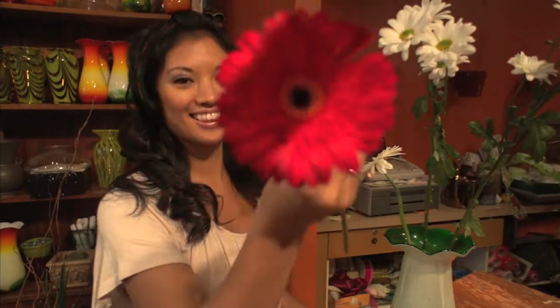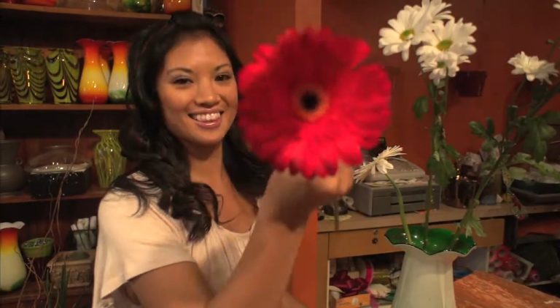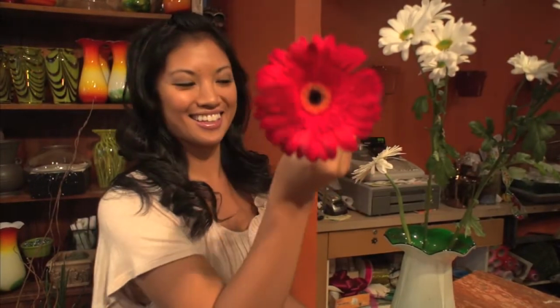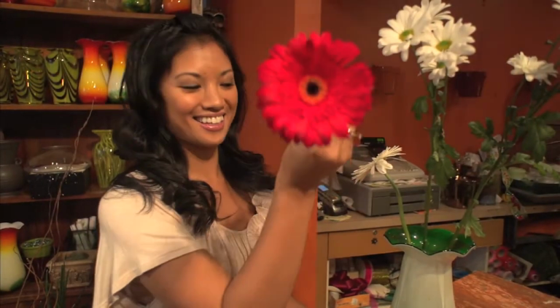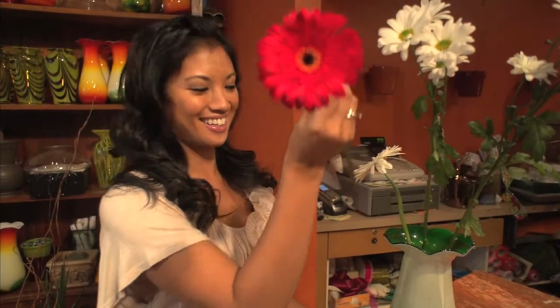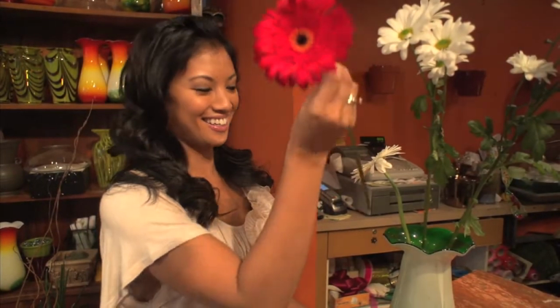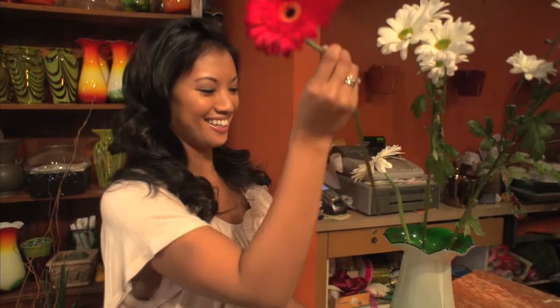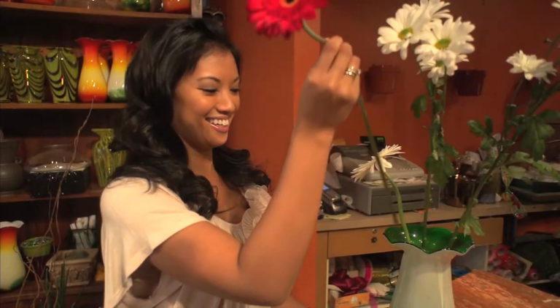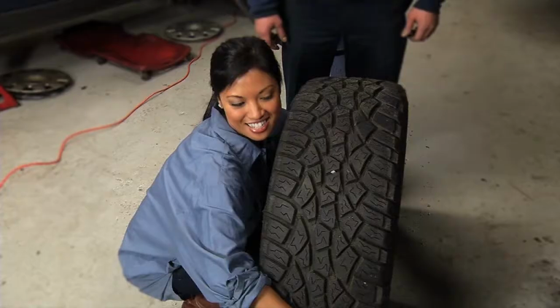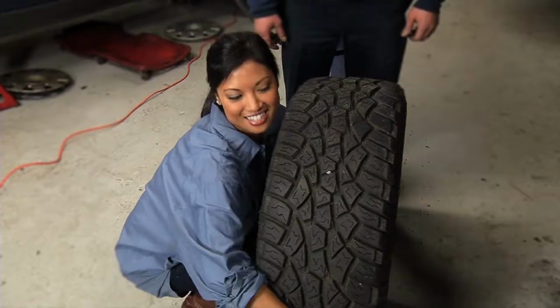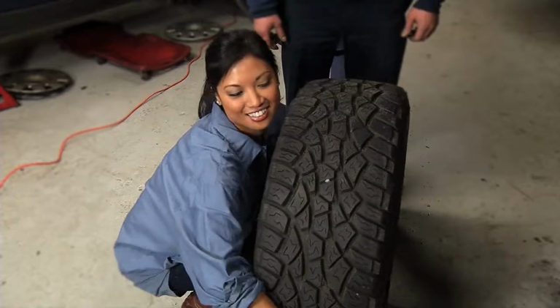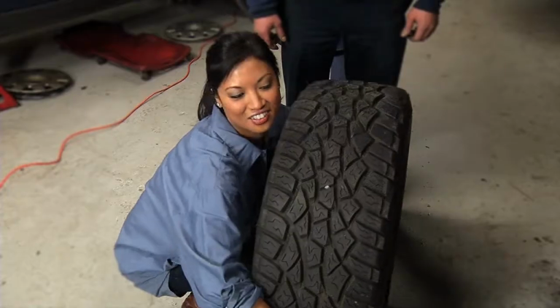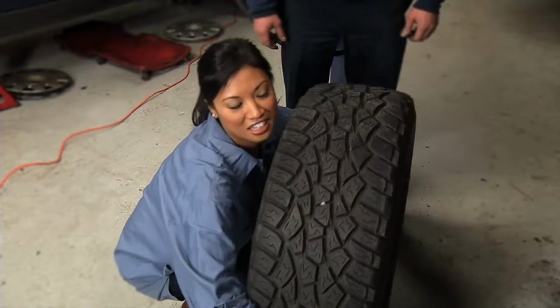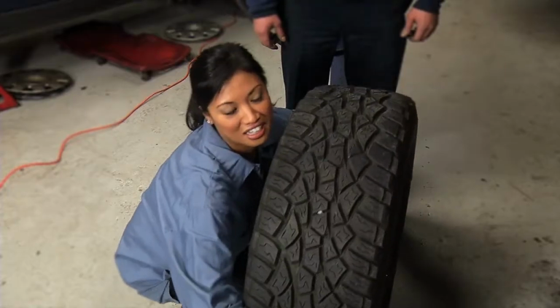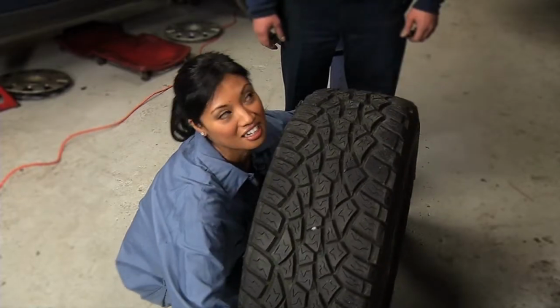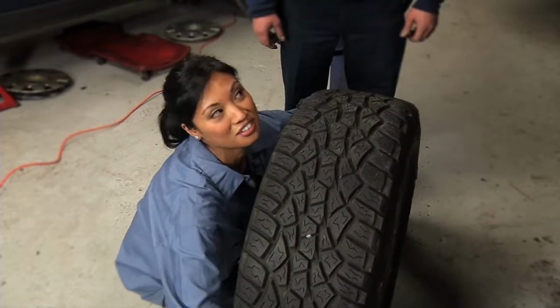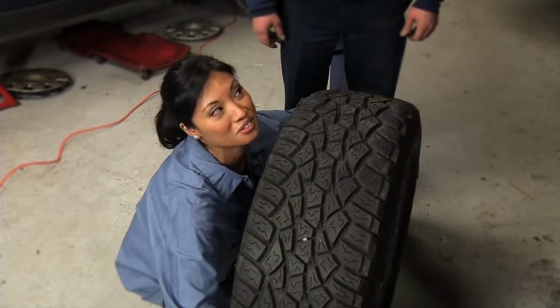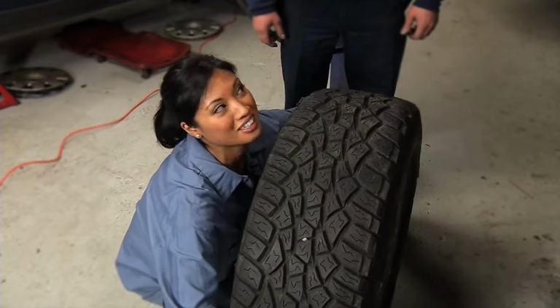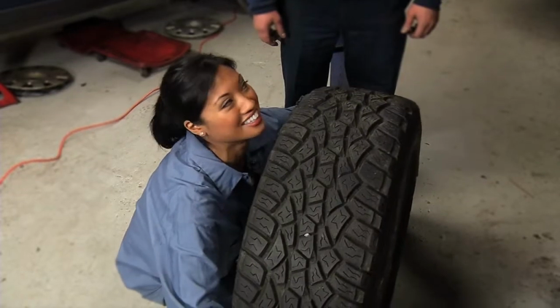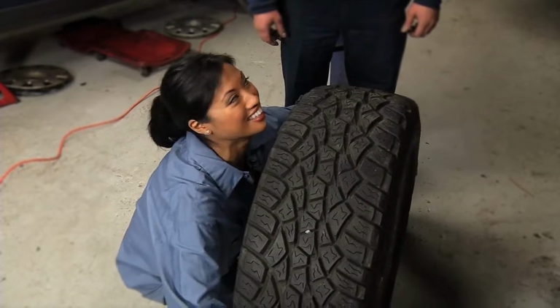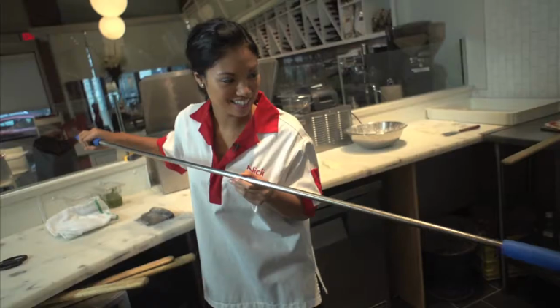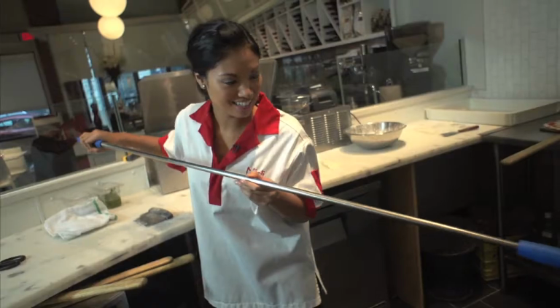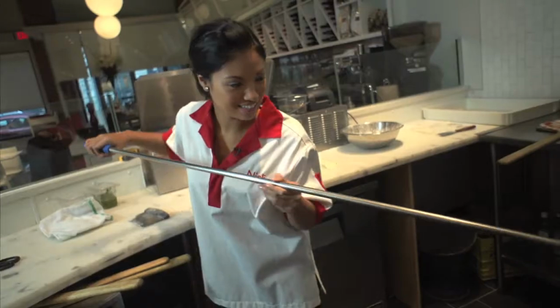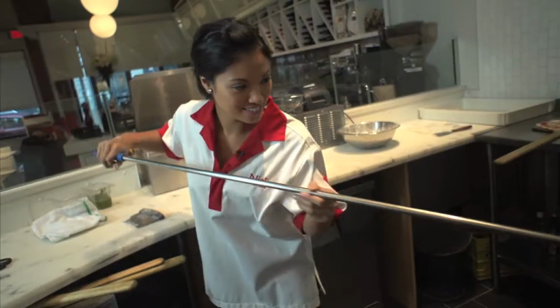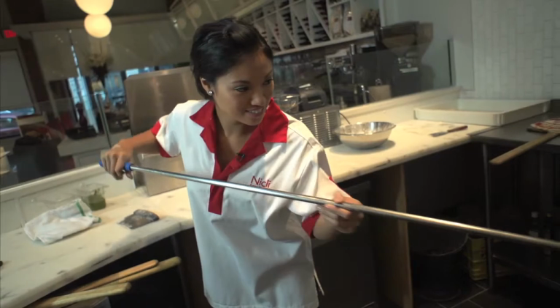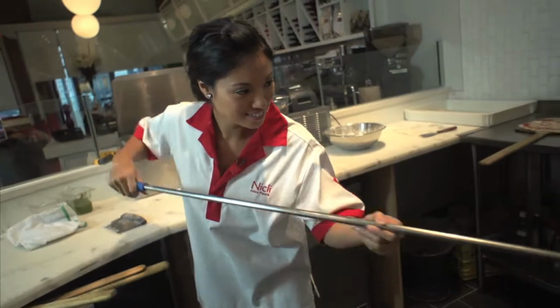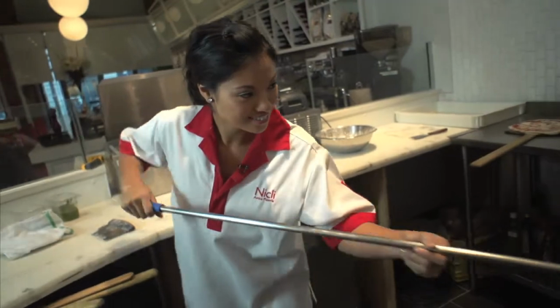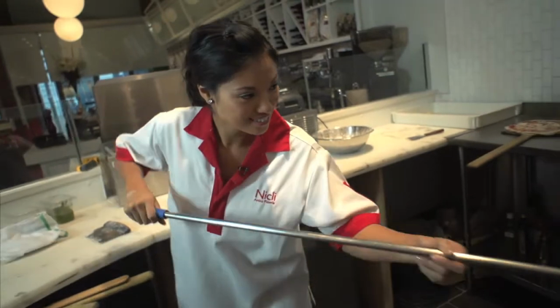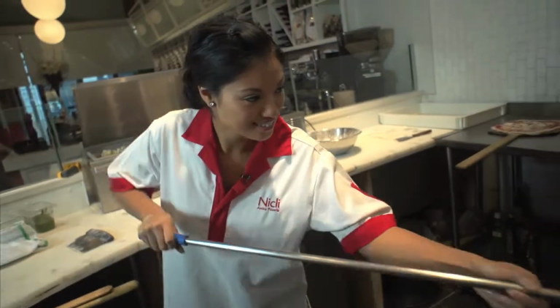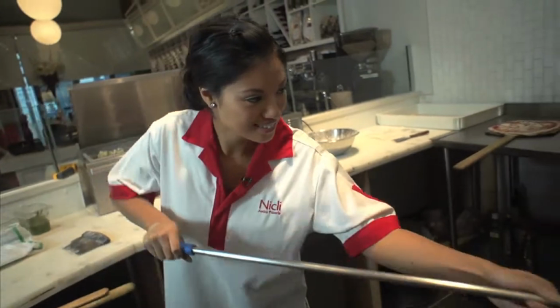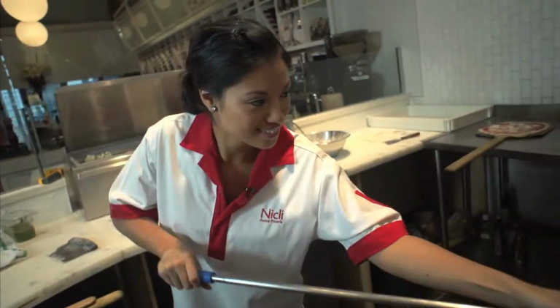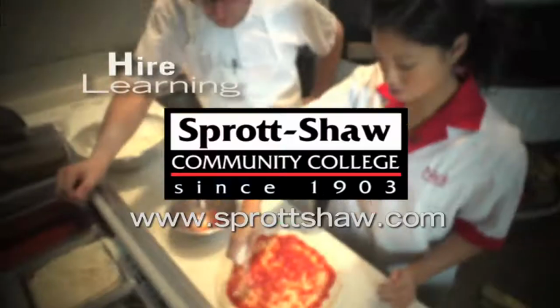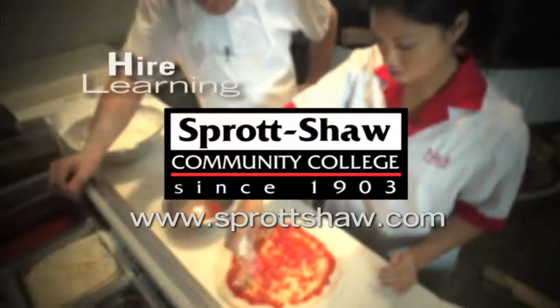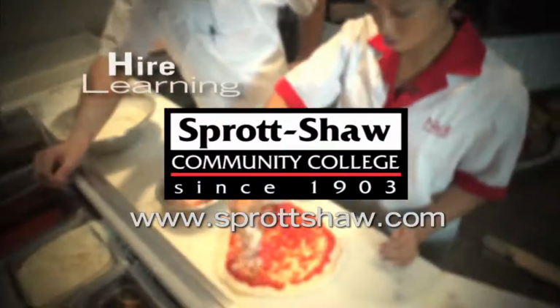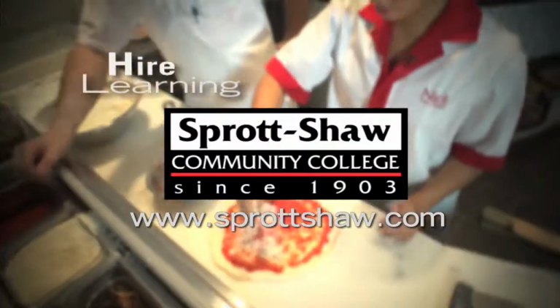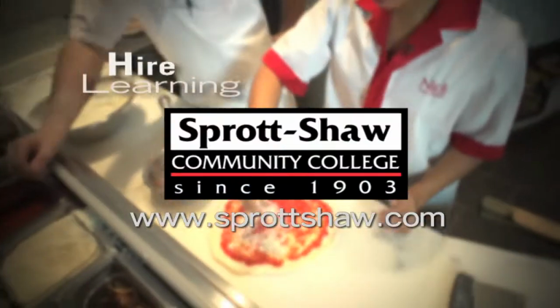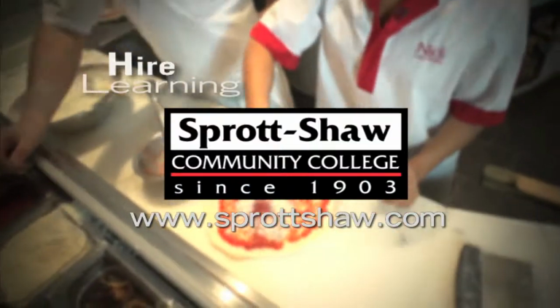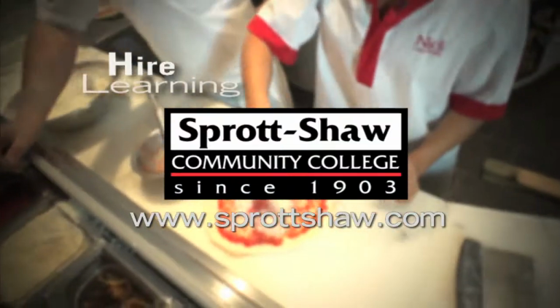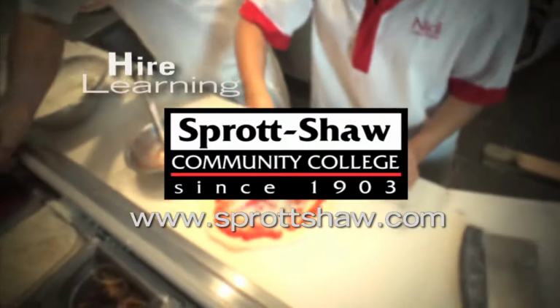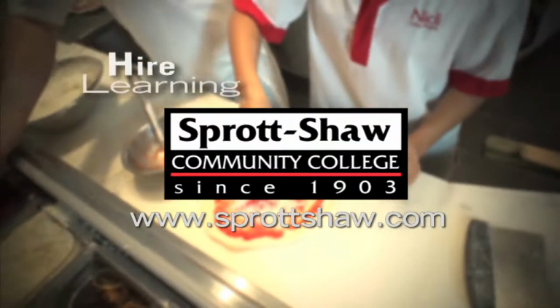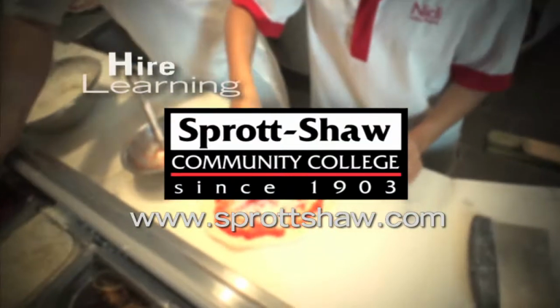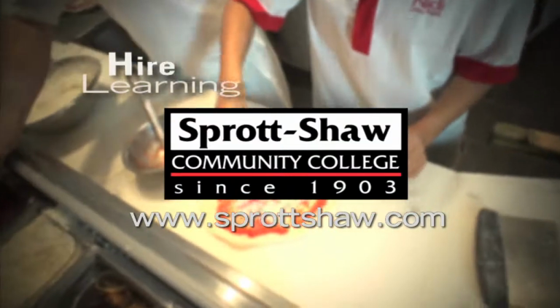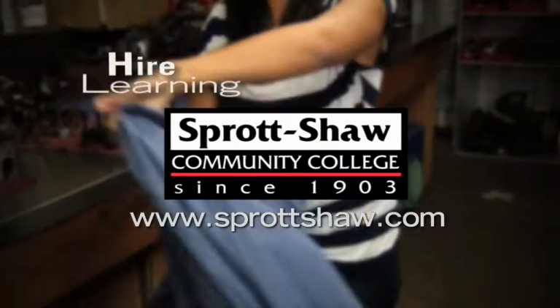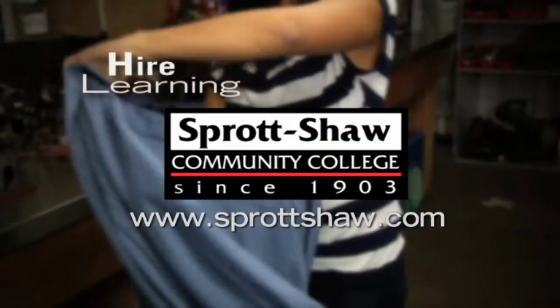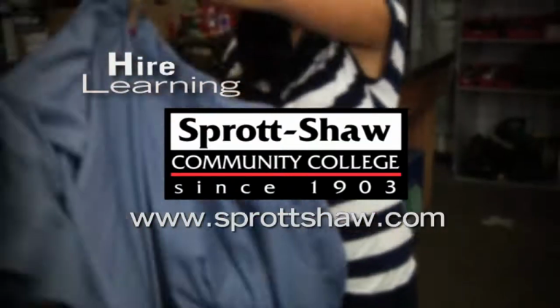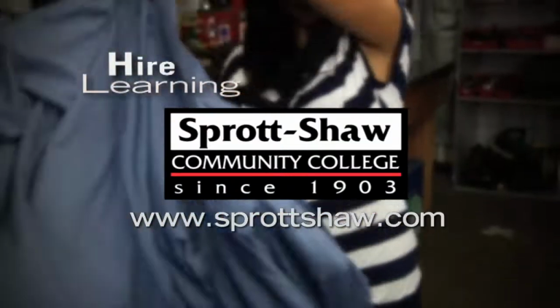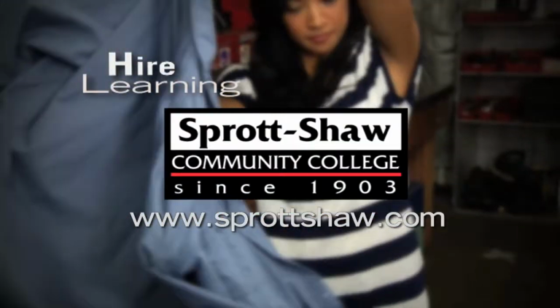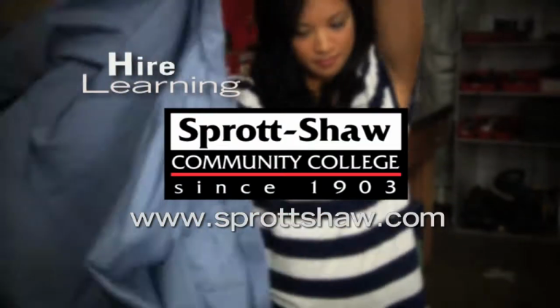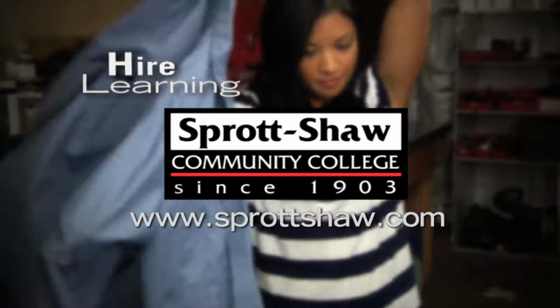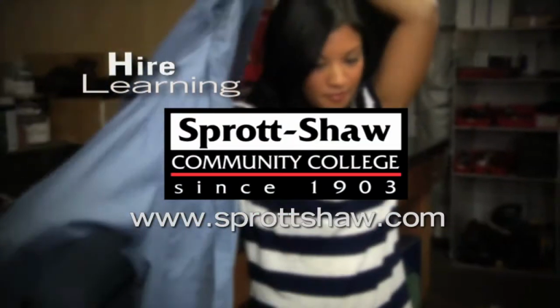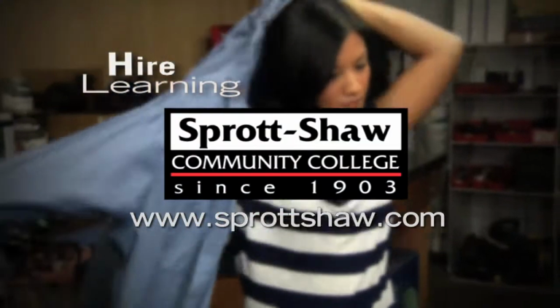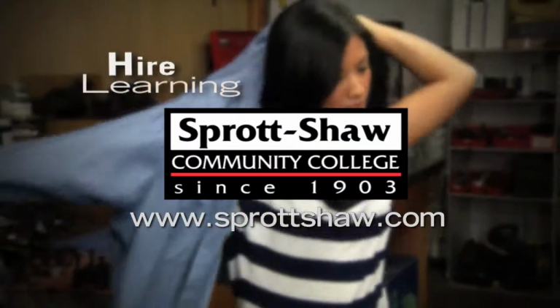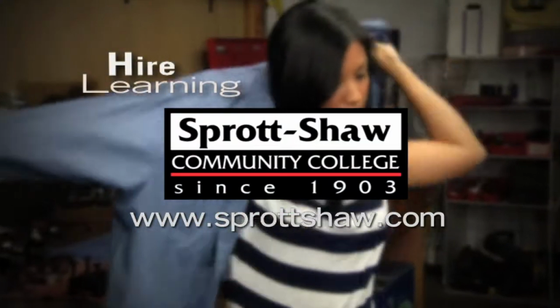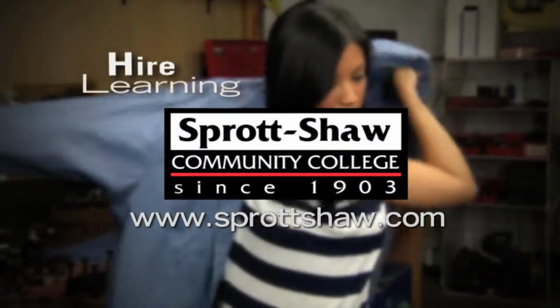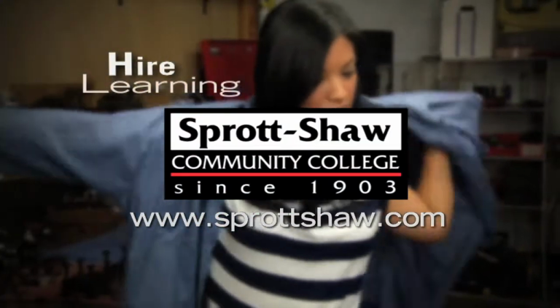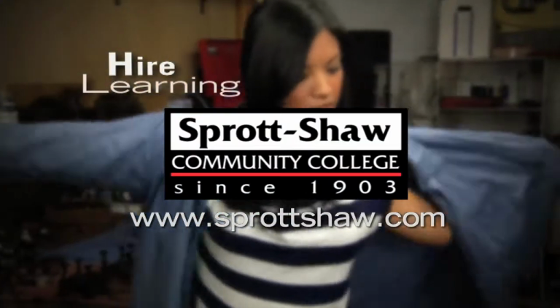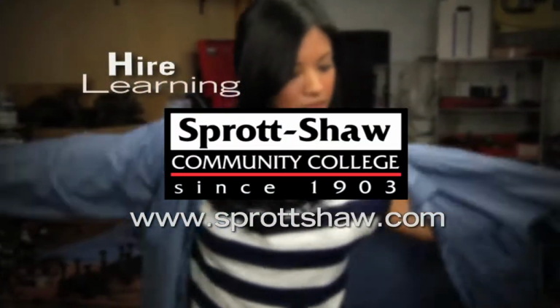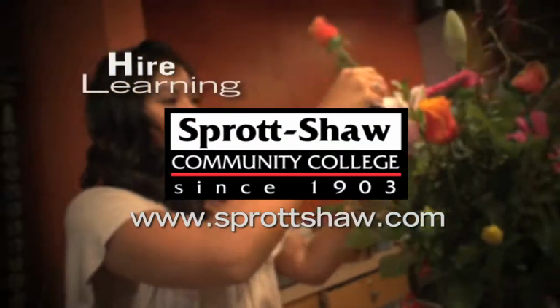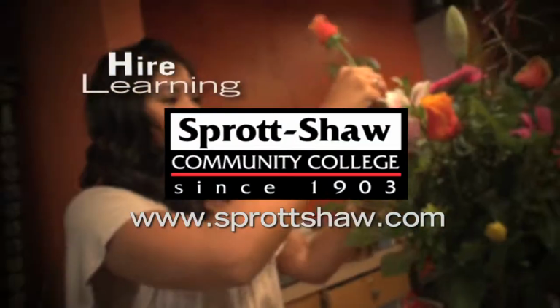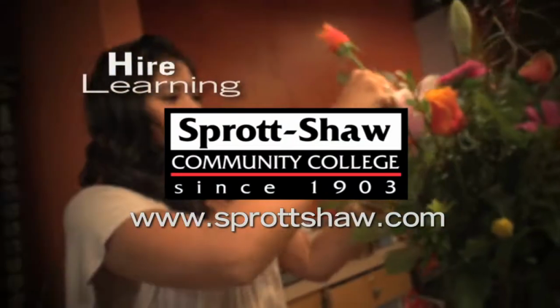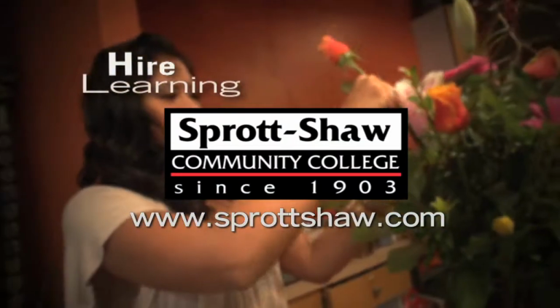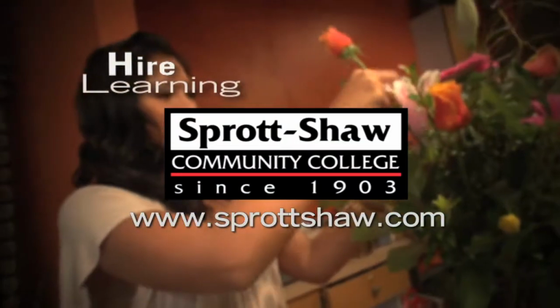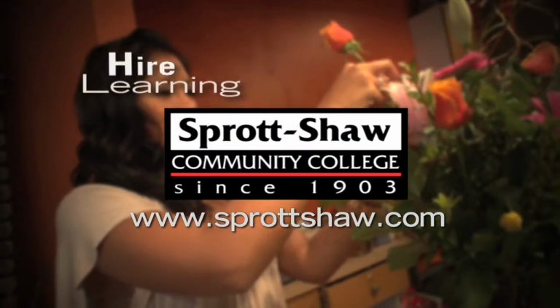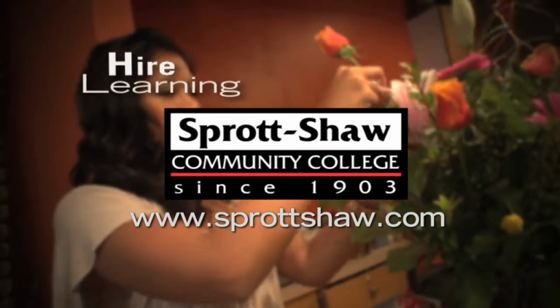Sprott Shaw Community College's Higher Learning has been brought to you by Sprott Shaw Community College at SprottShaw.com.